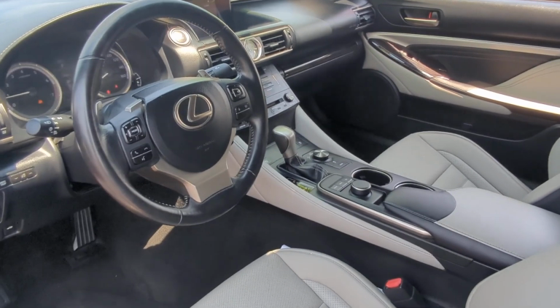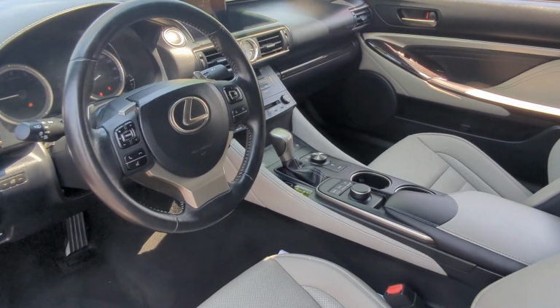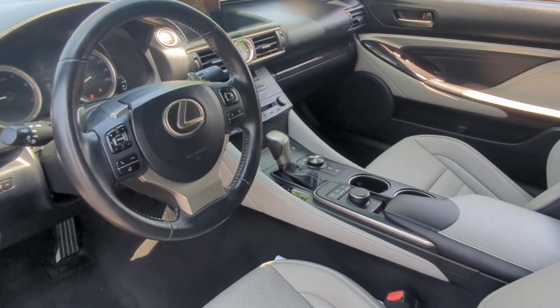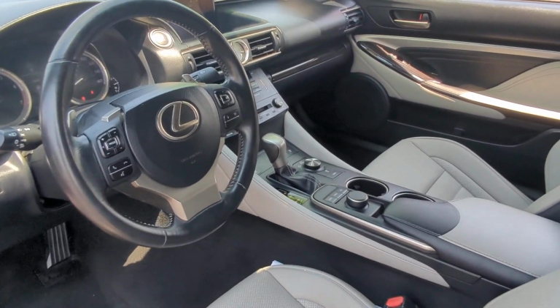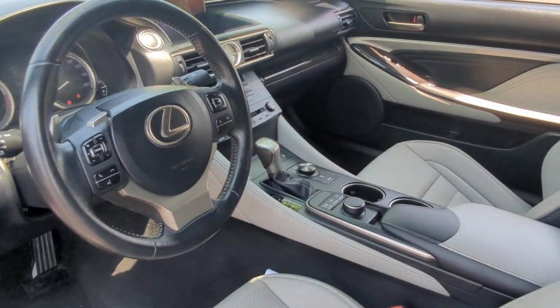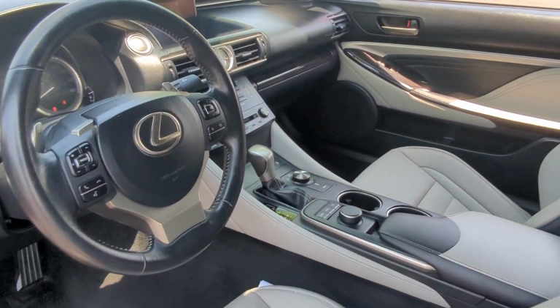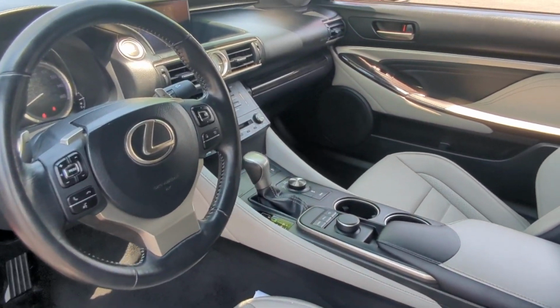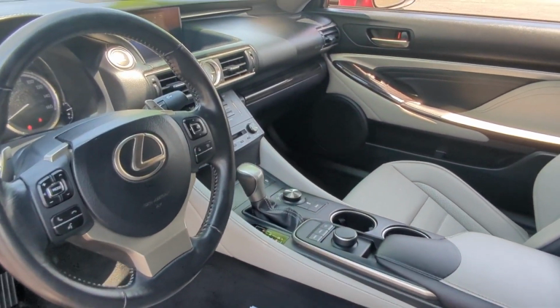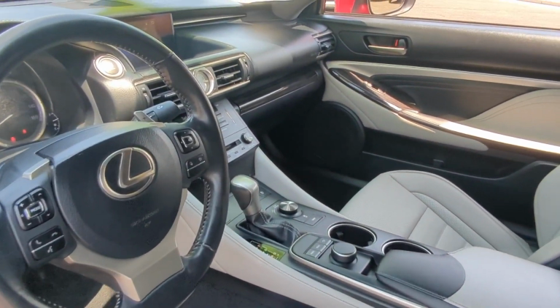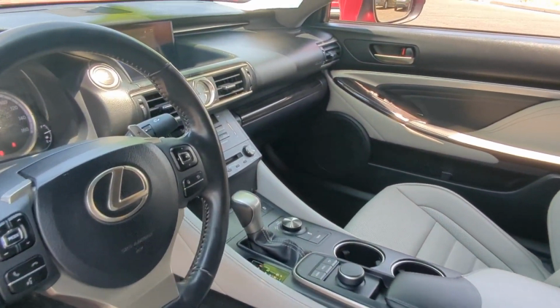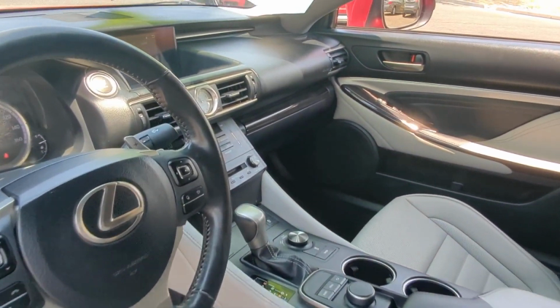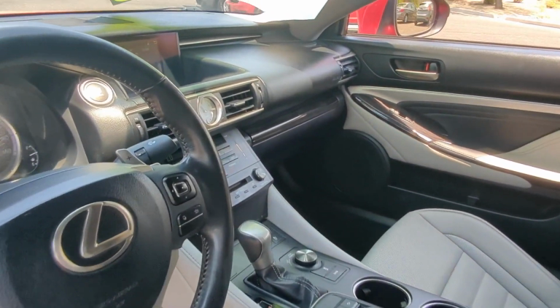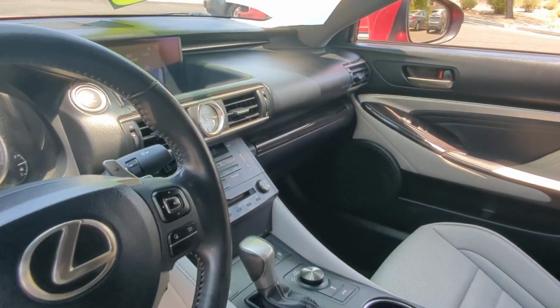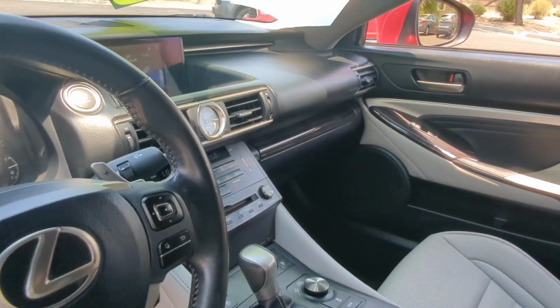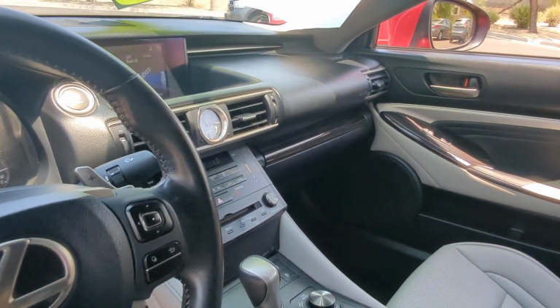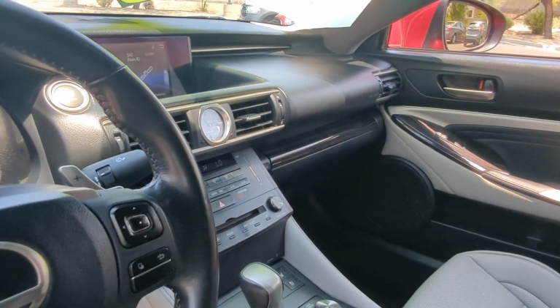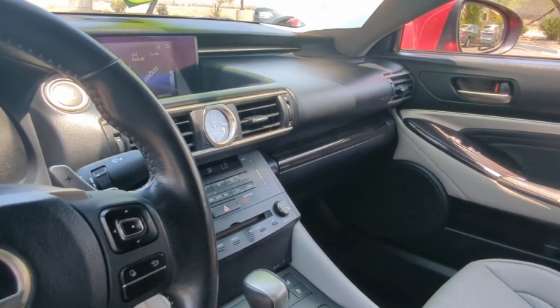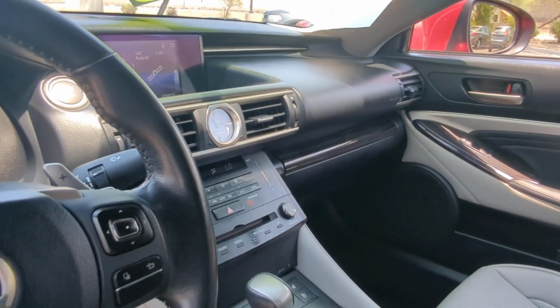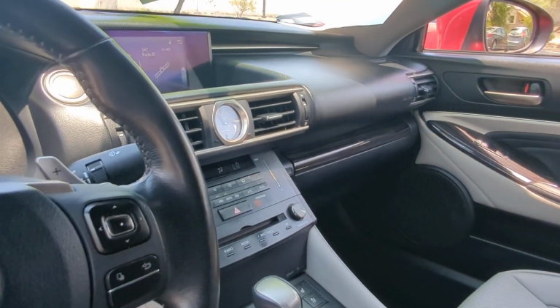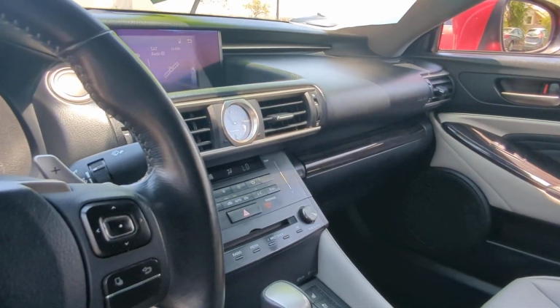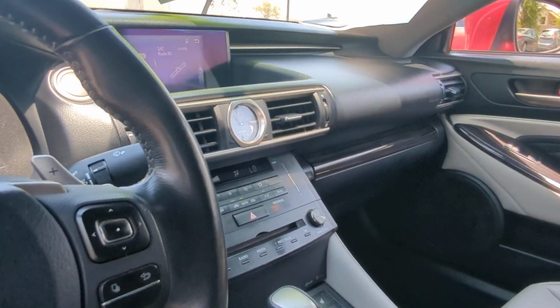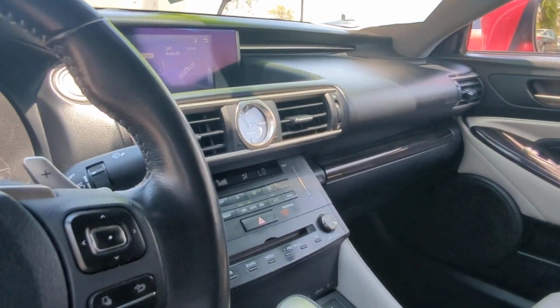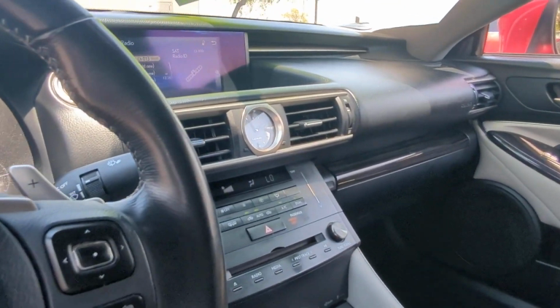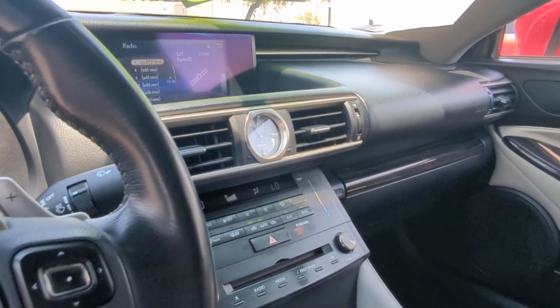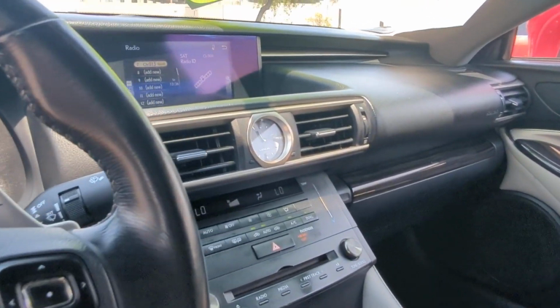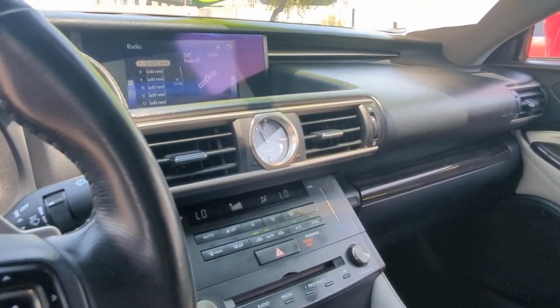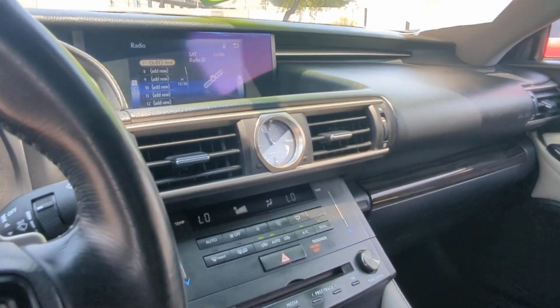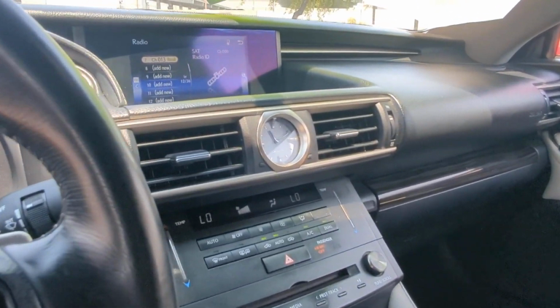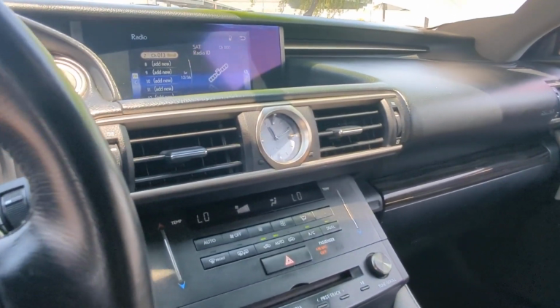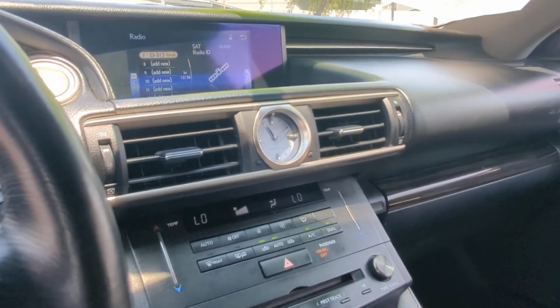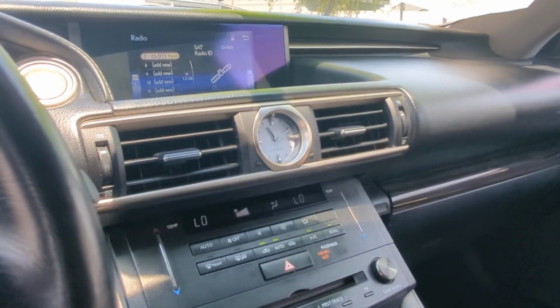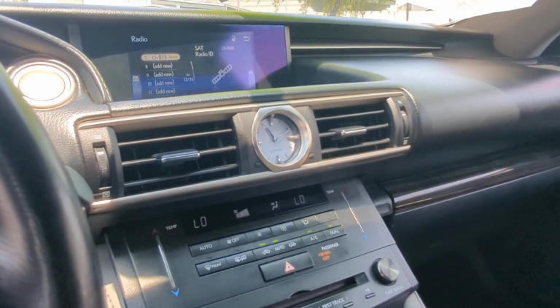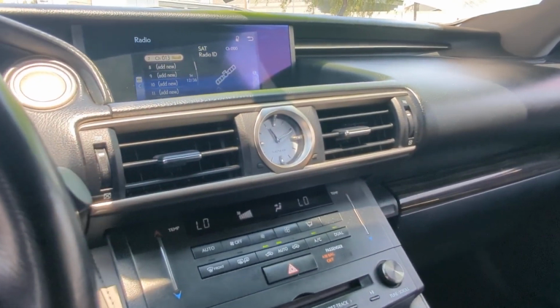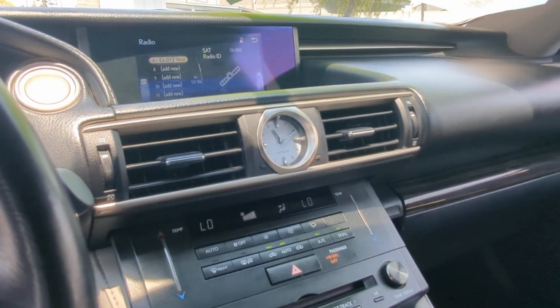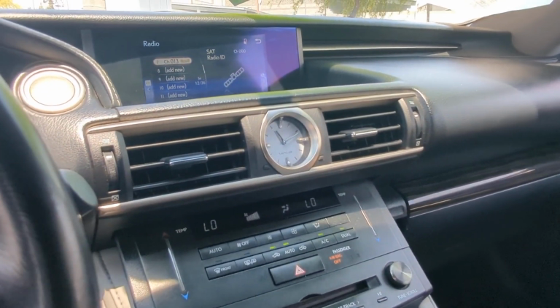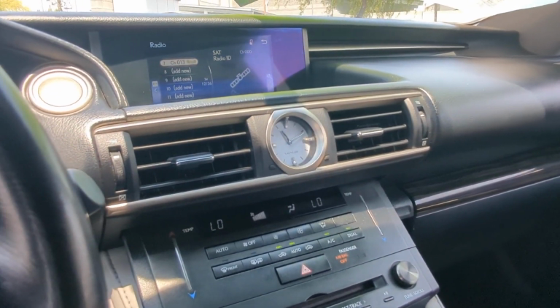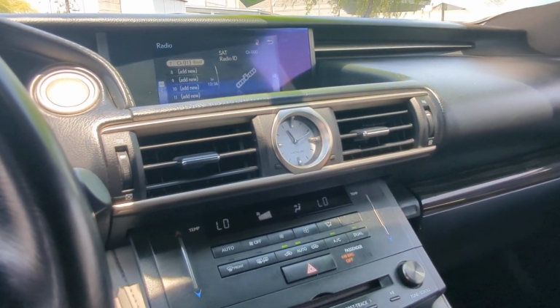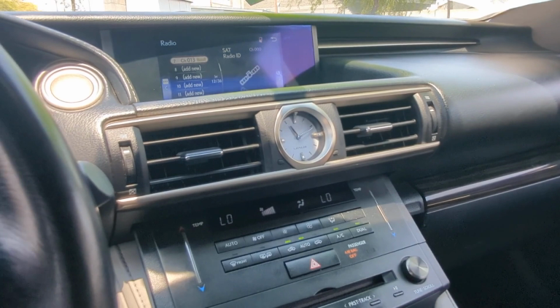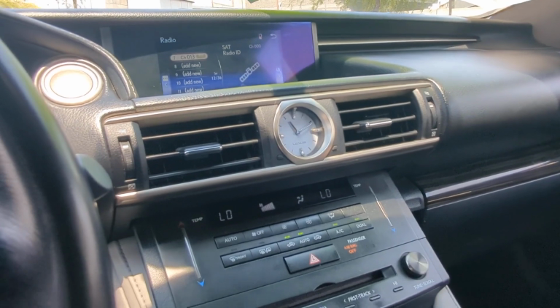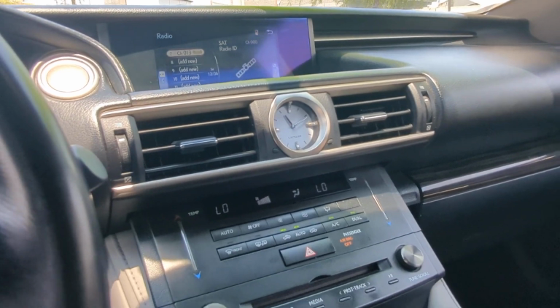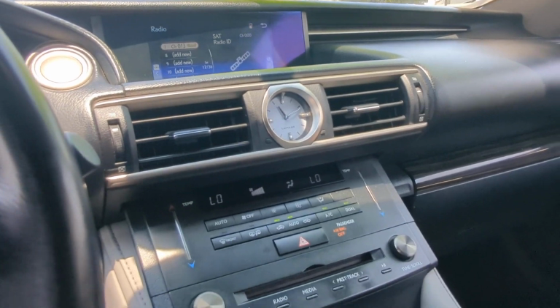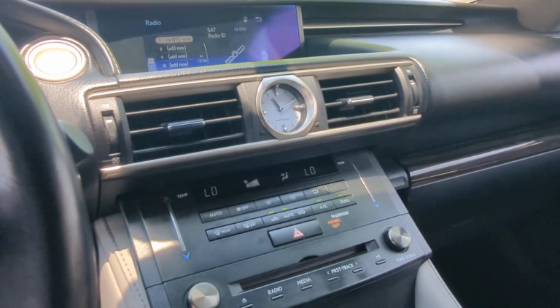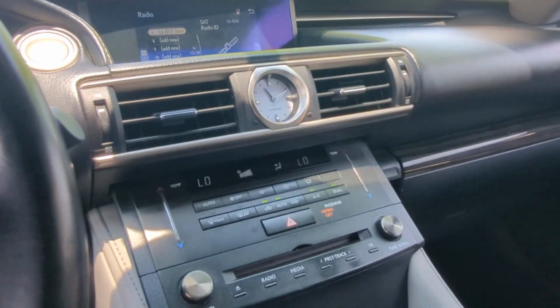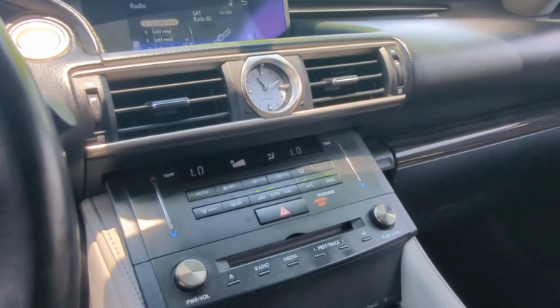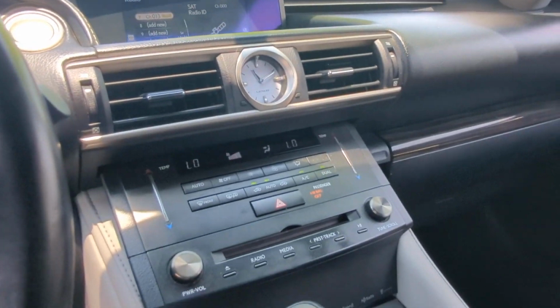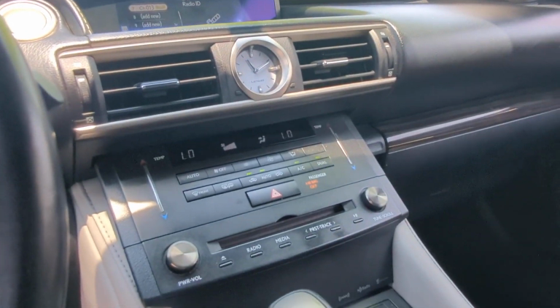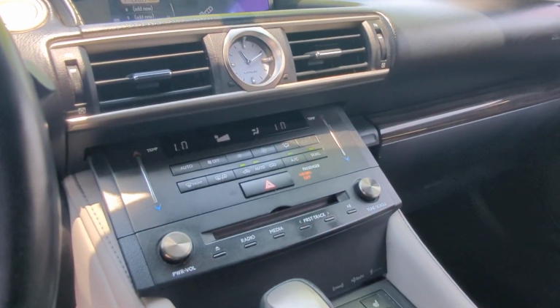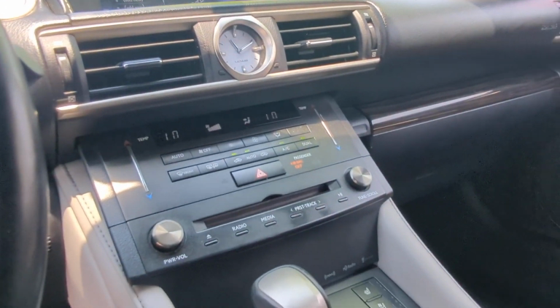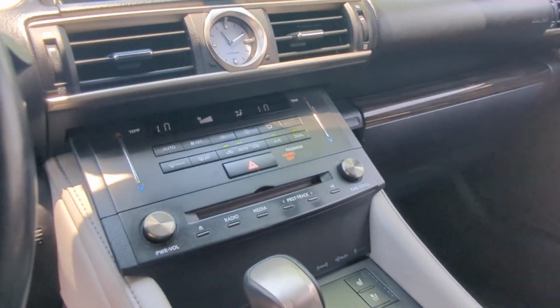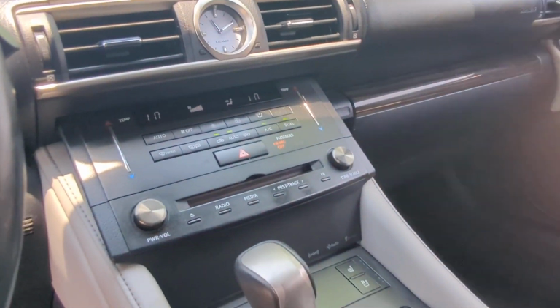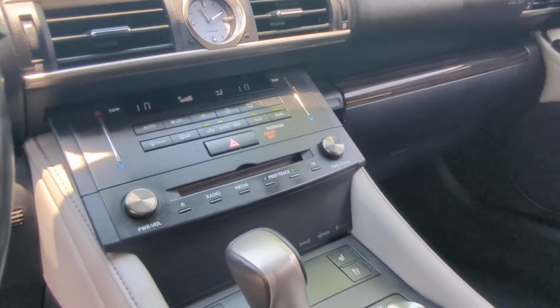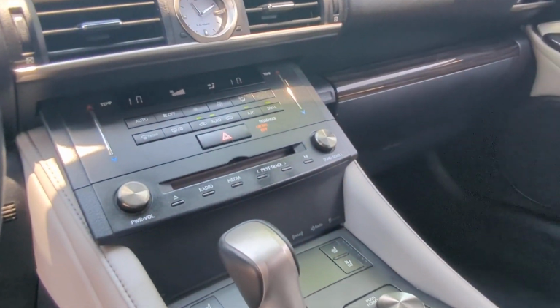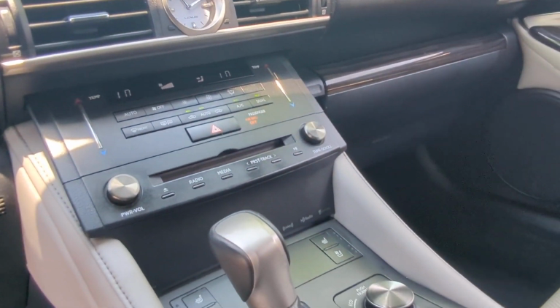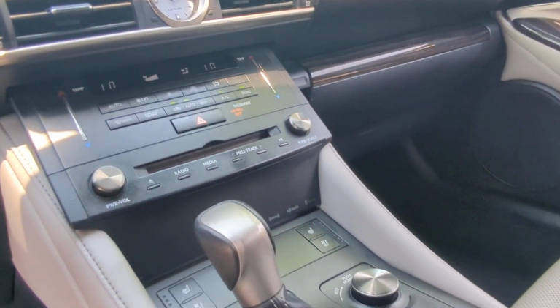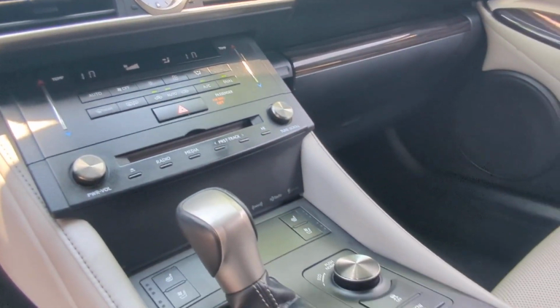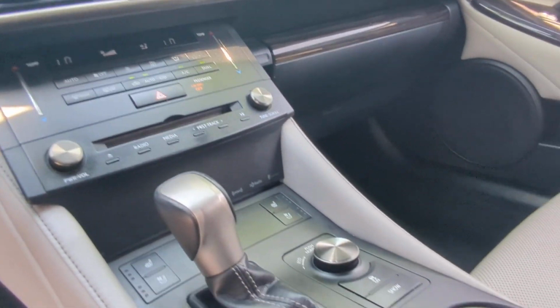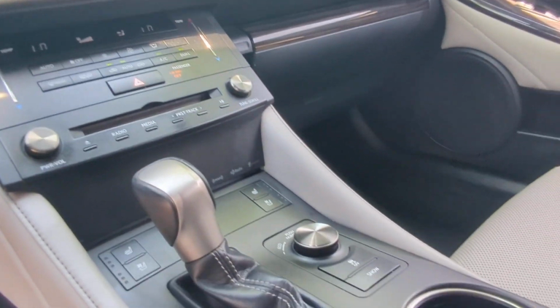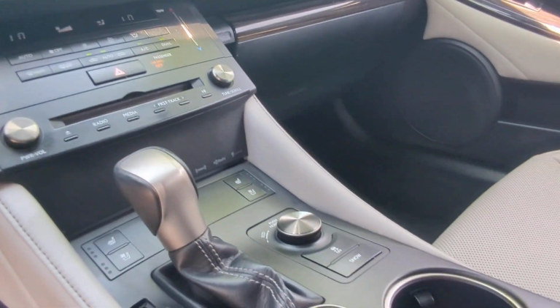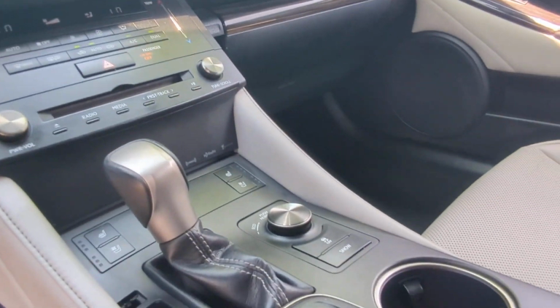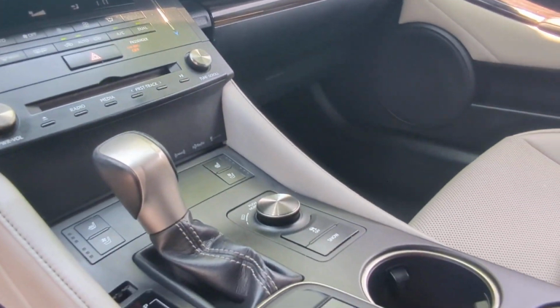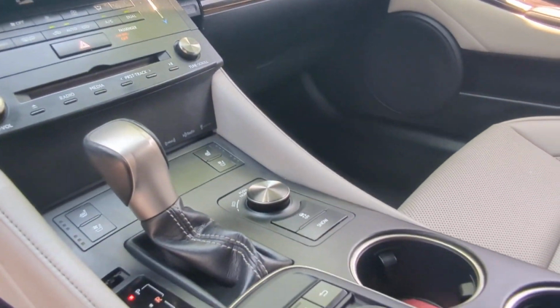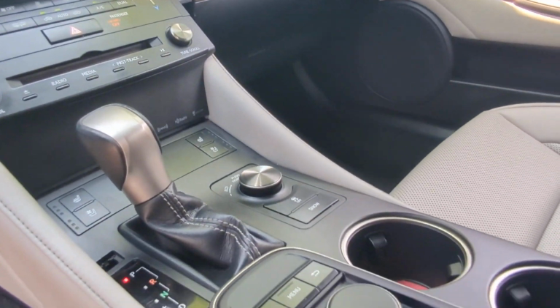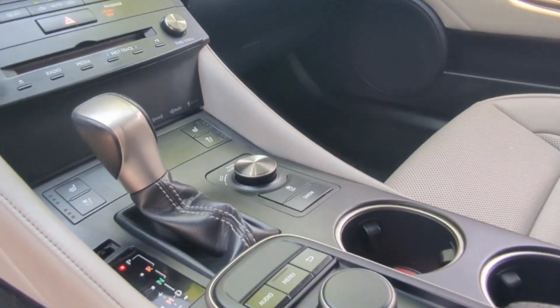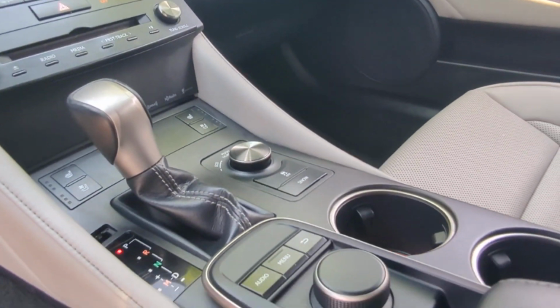Be excited about the drive when you're at the wheel of this exquisite RC. Come in for a road test. Our team will make it the best part of your day.